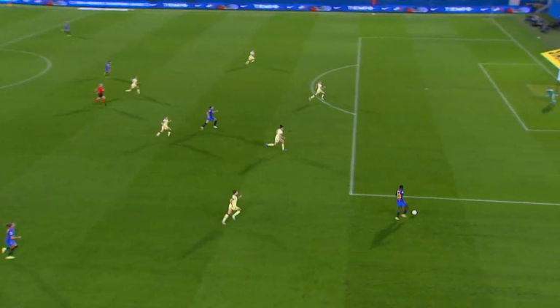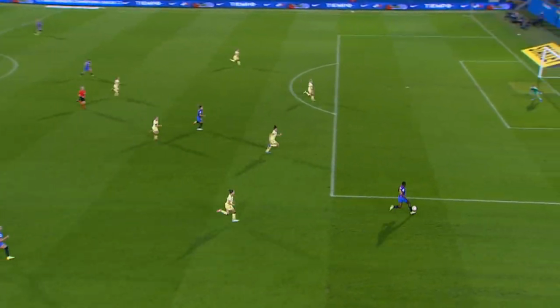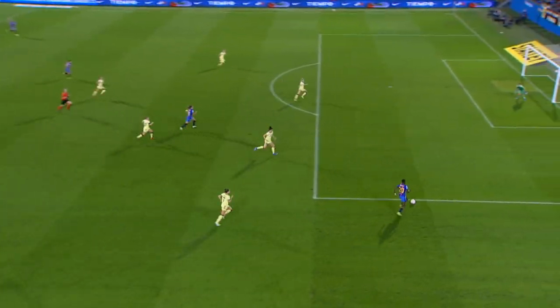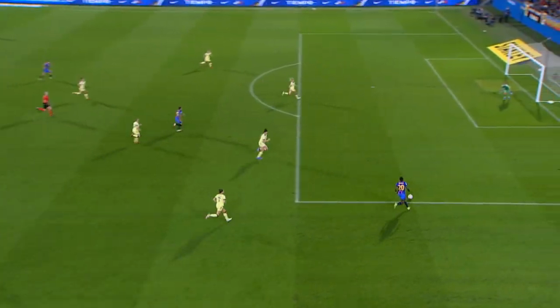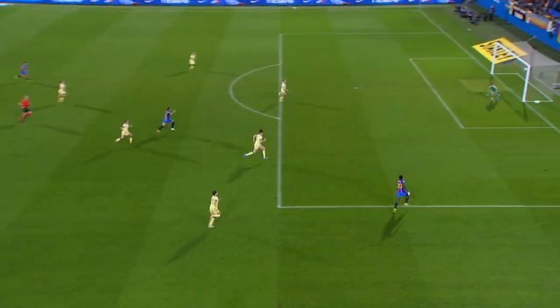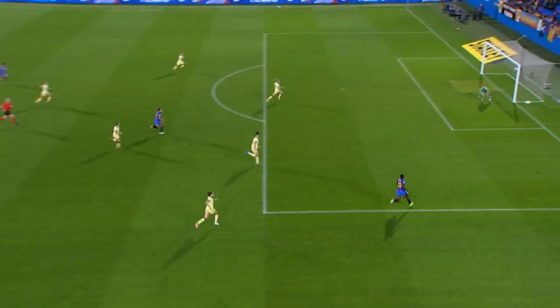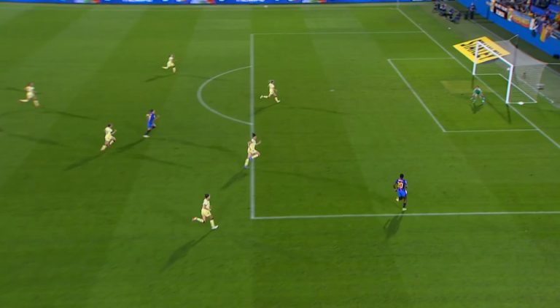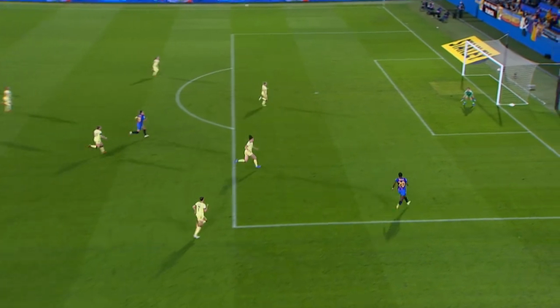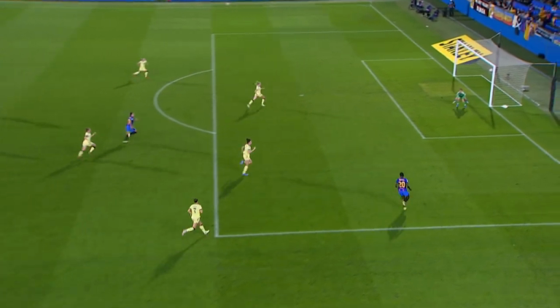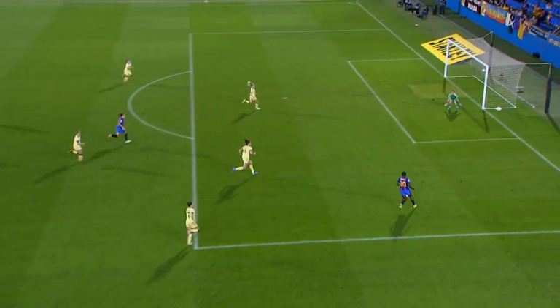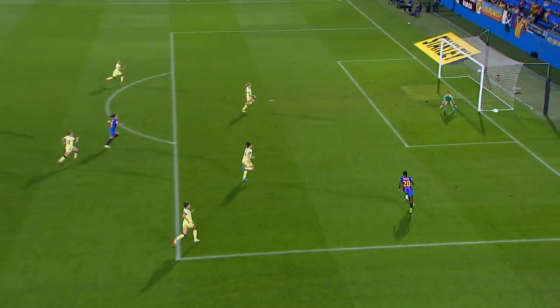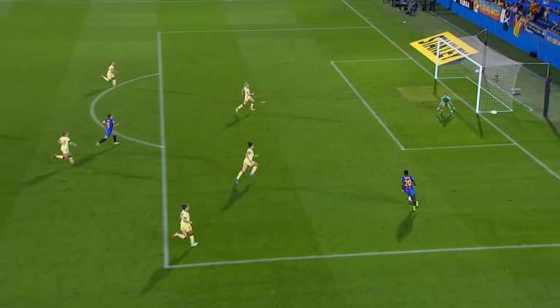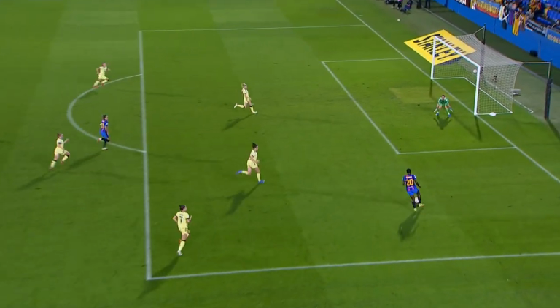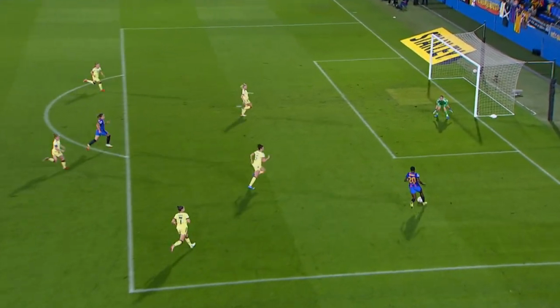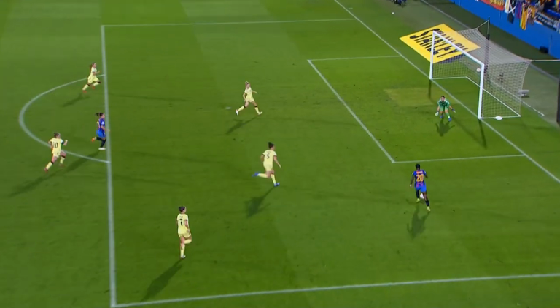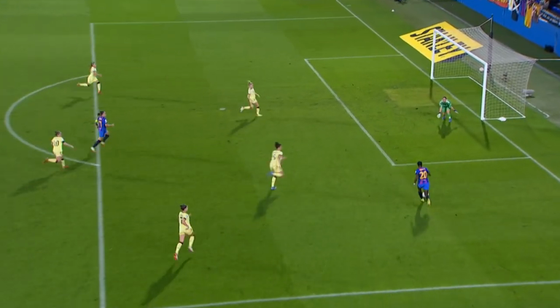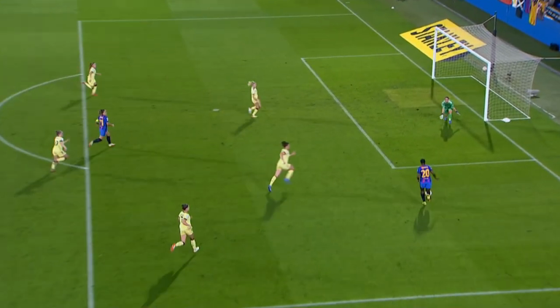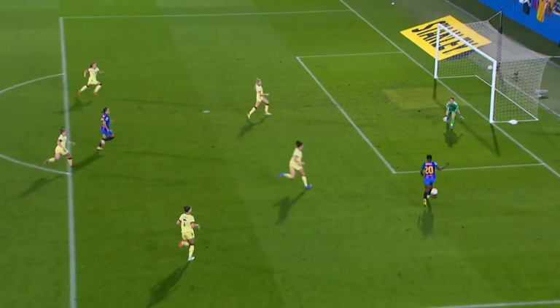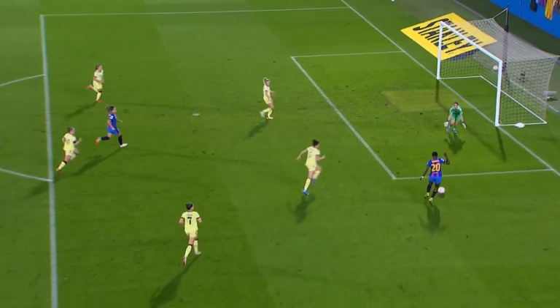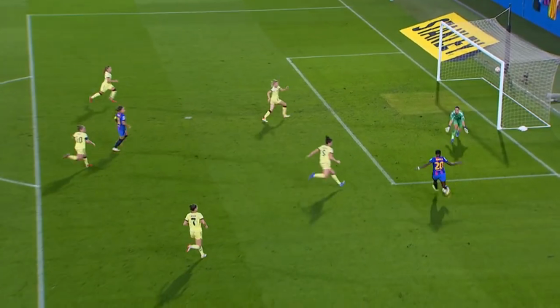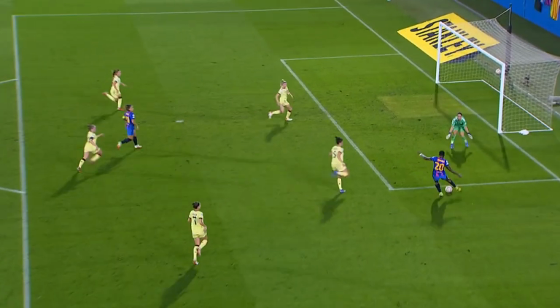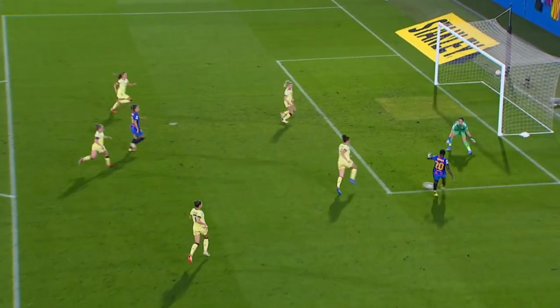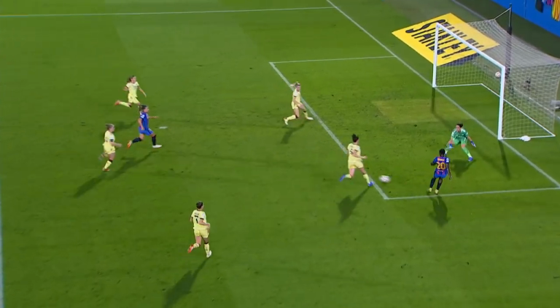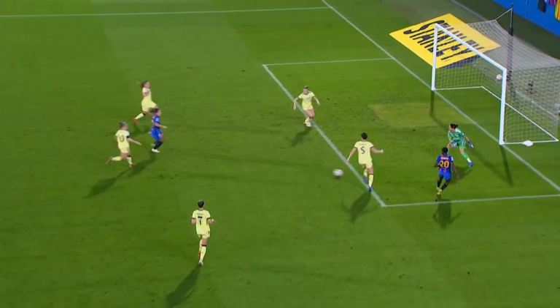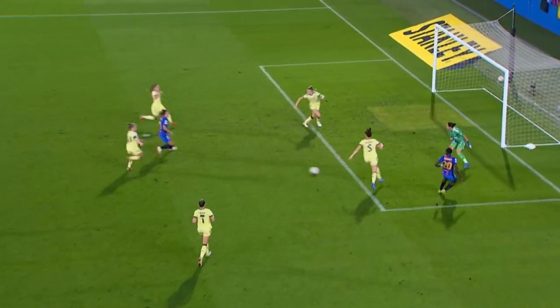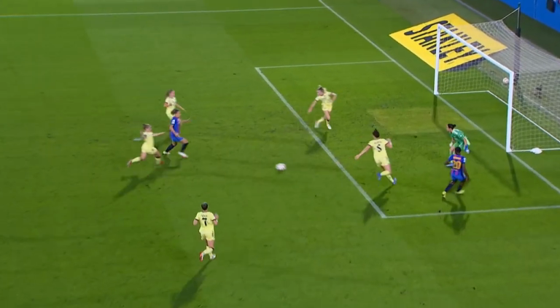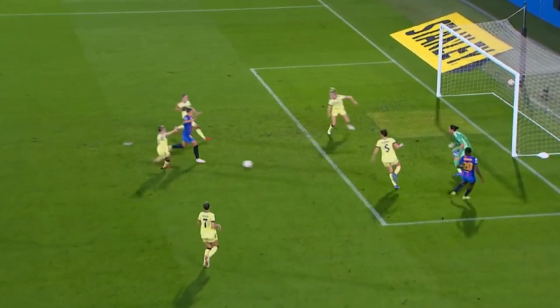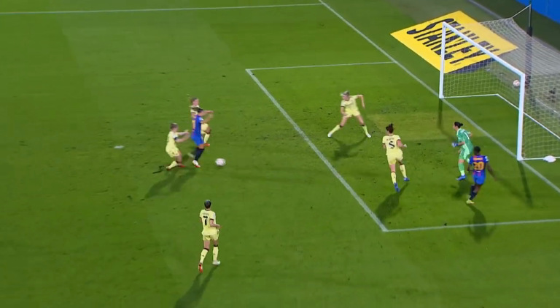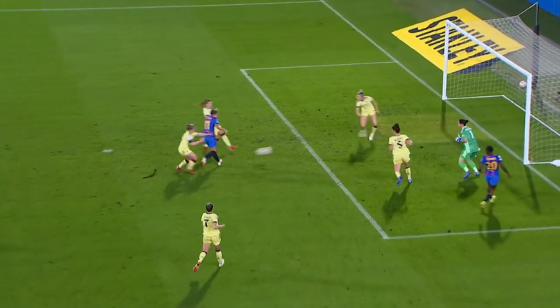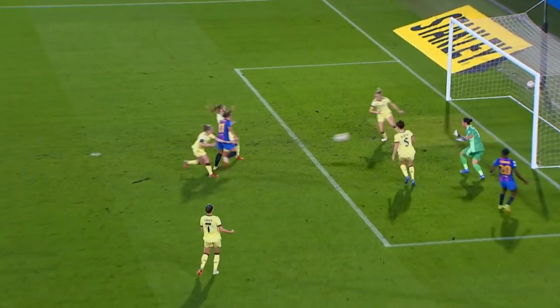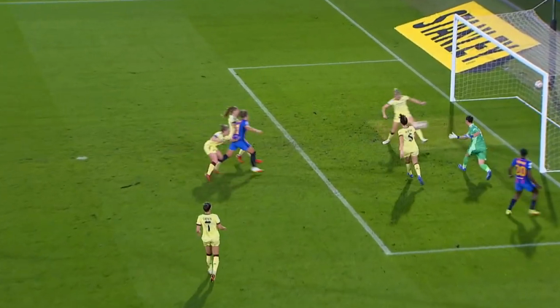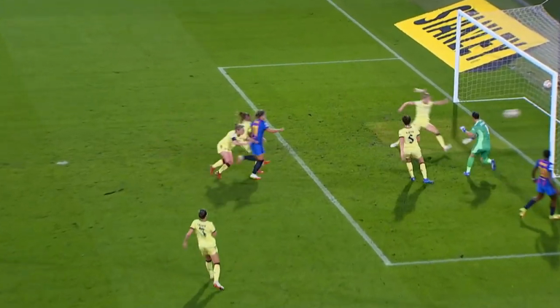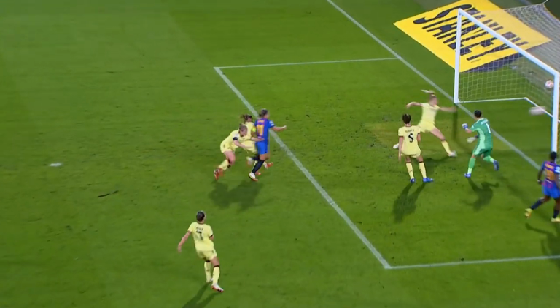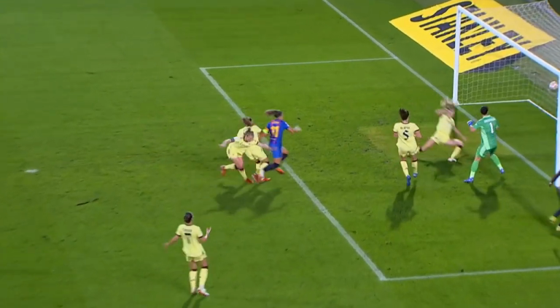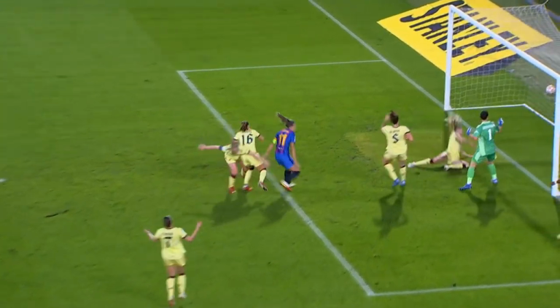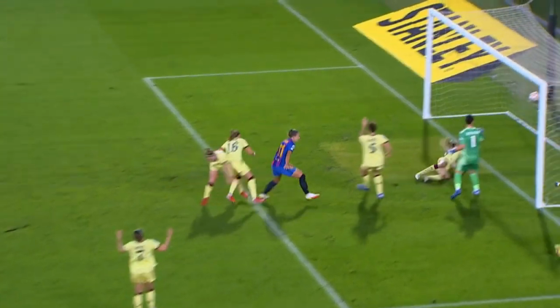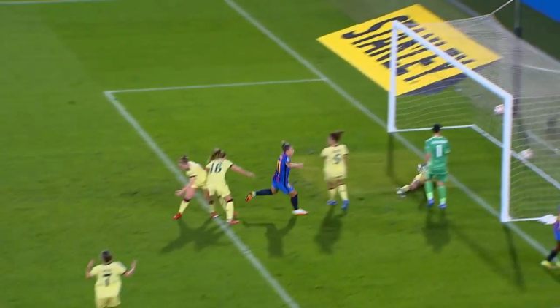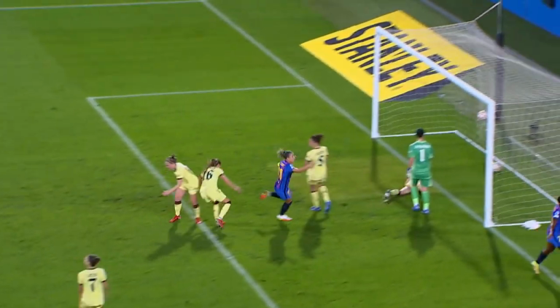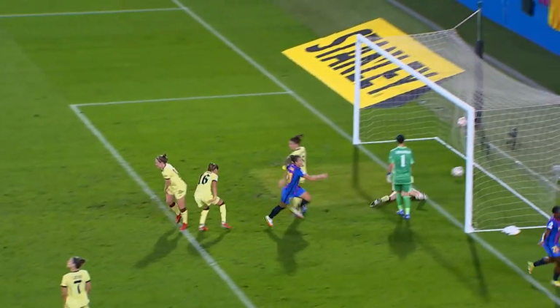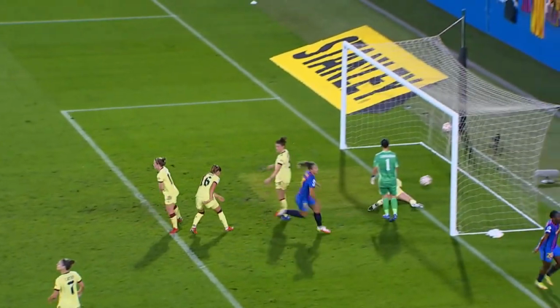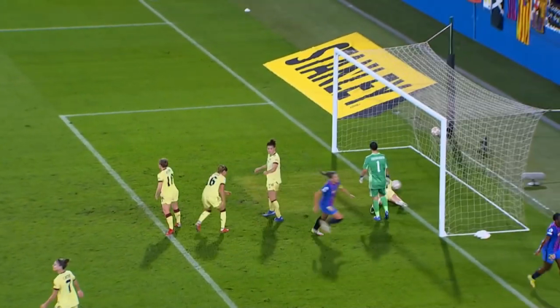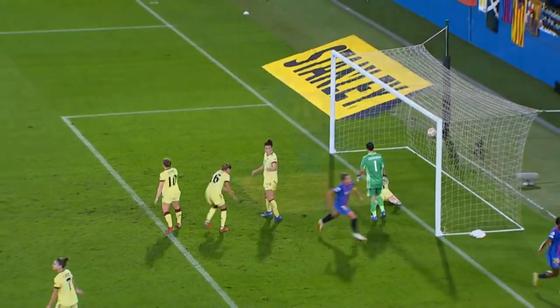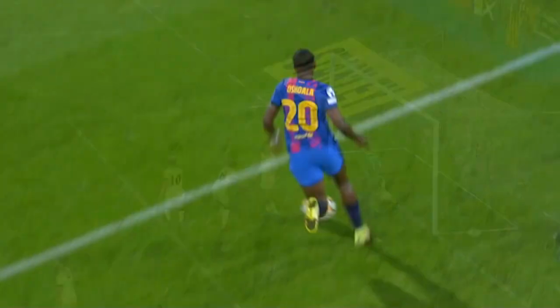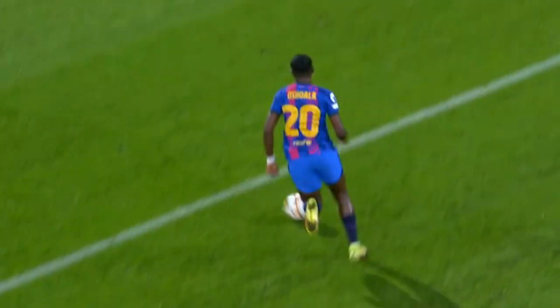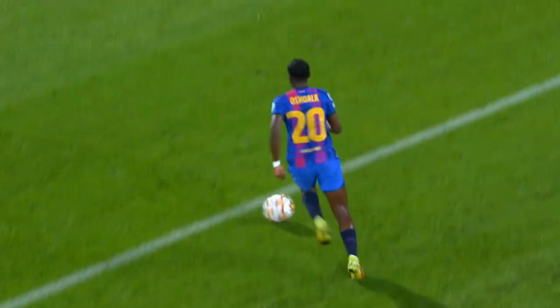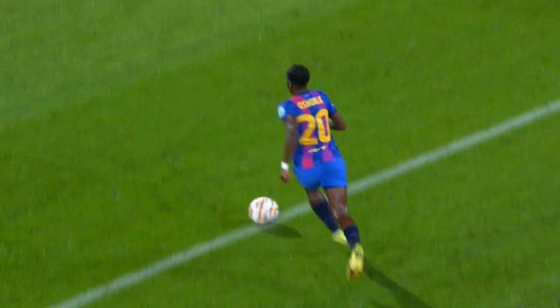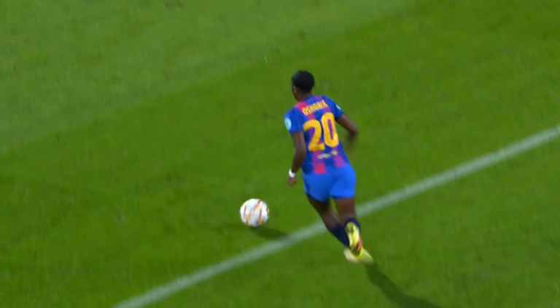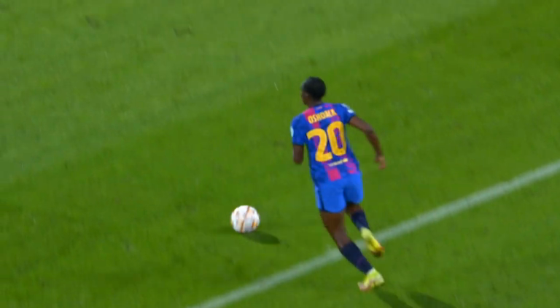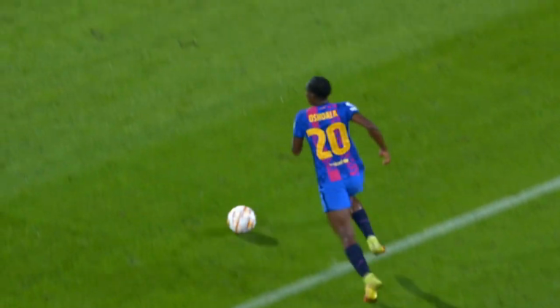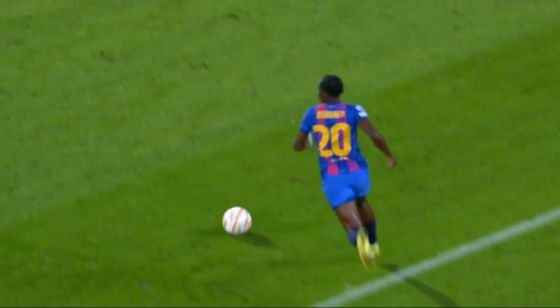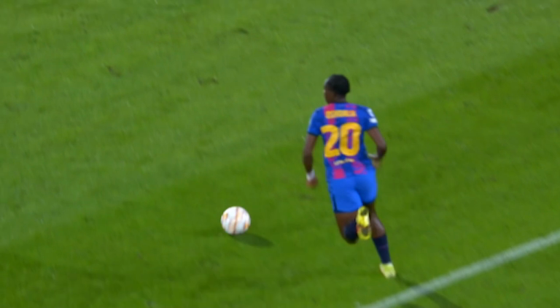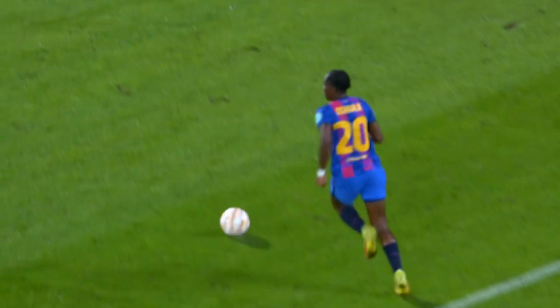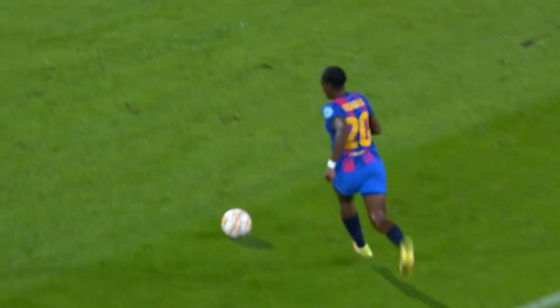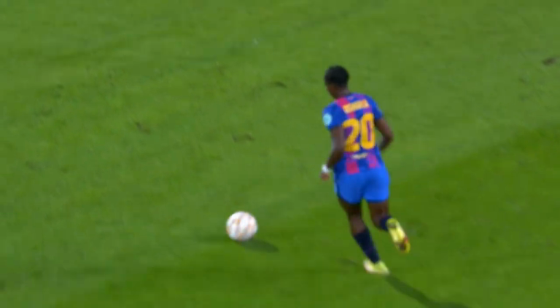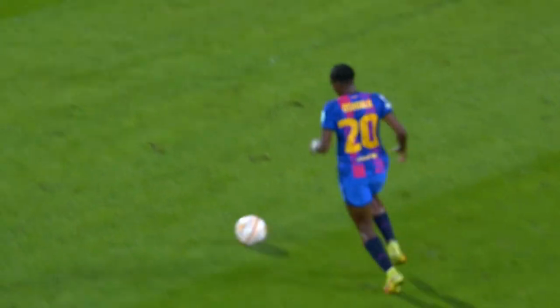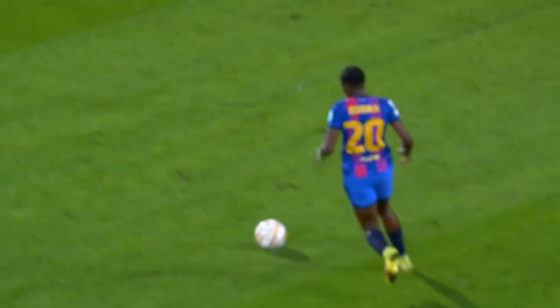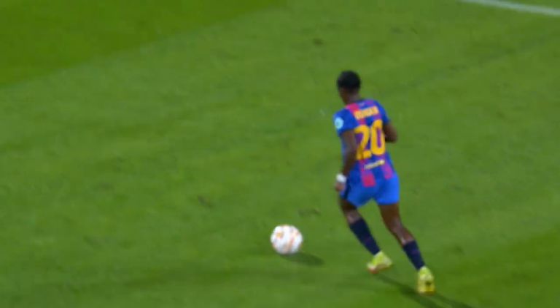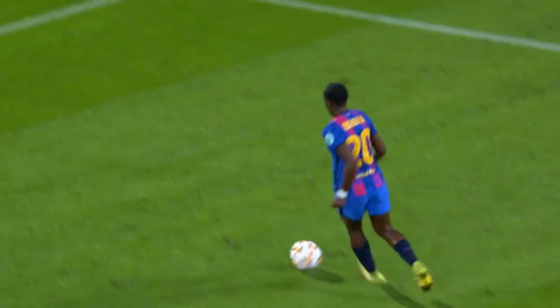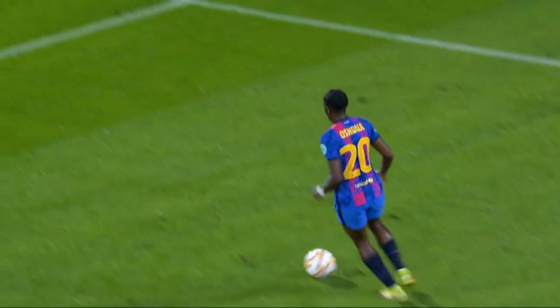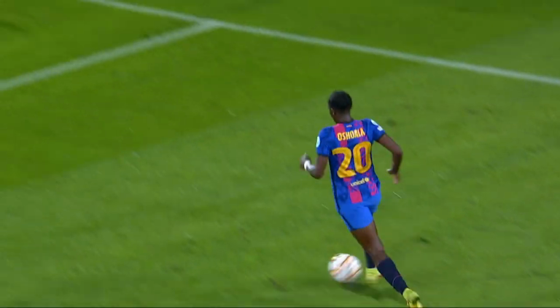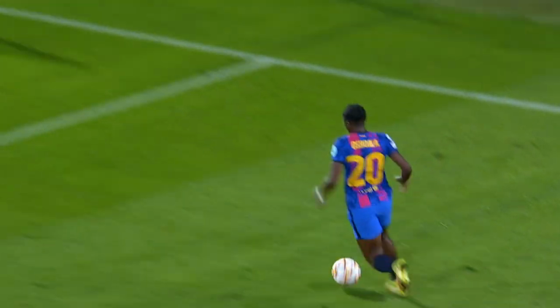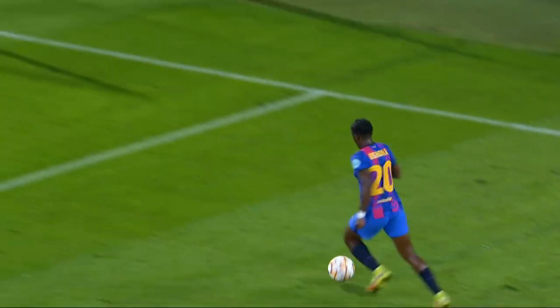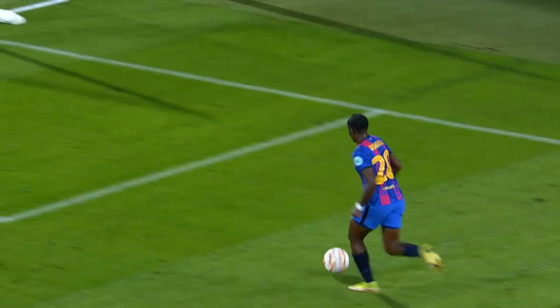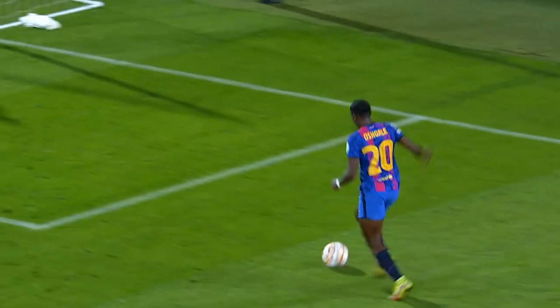Arsenal have just been completely dominant in terms of possession and chances in this first half. It's like they just strangle teams.